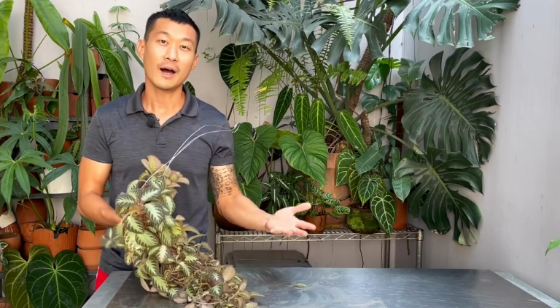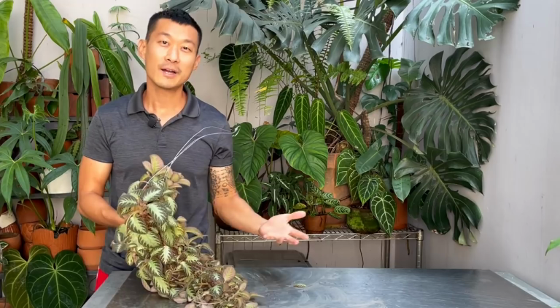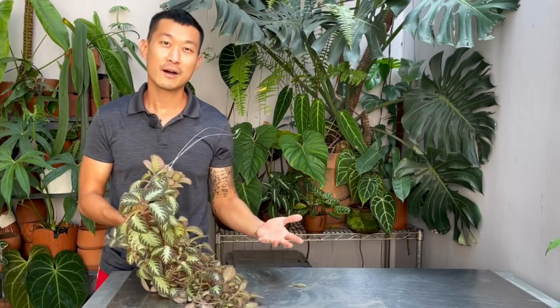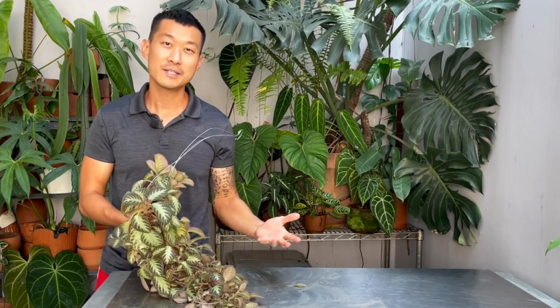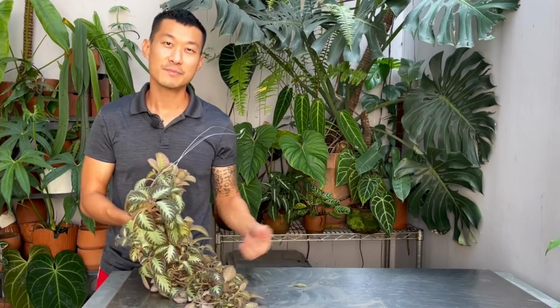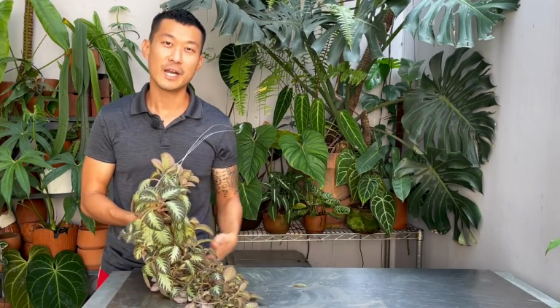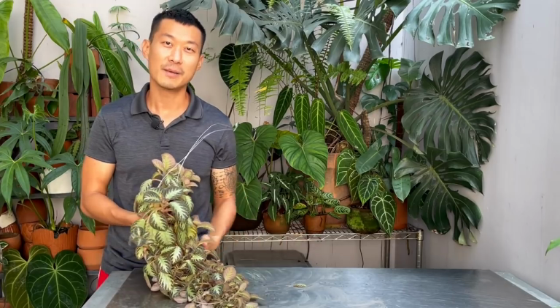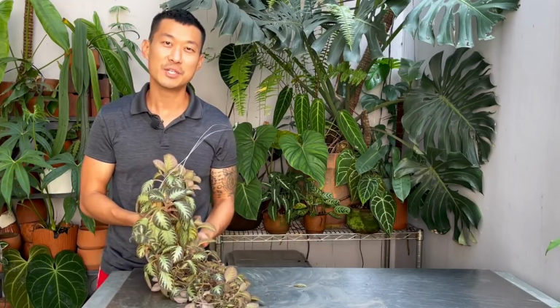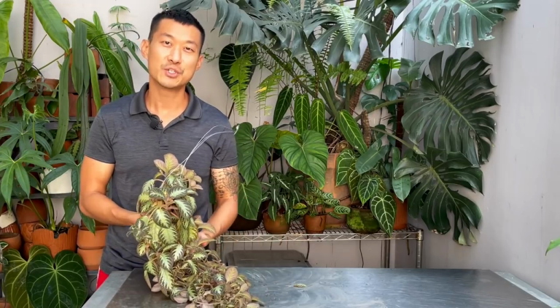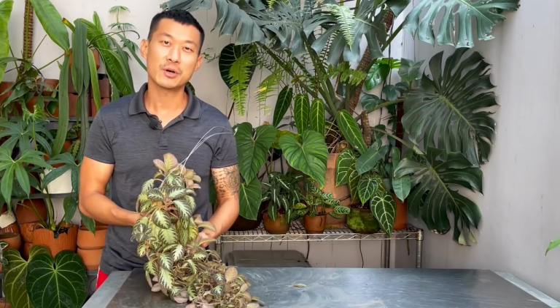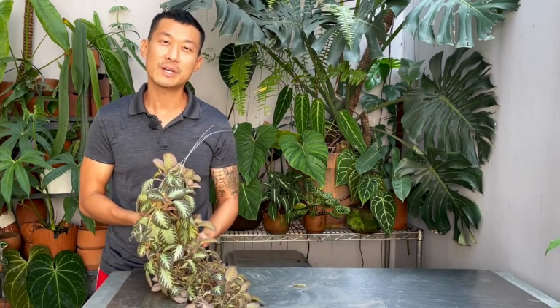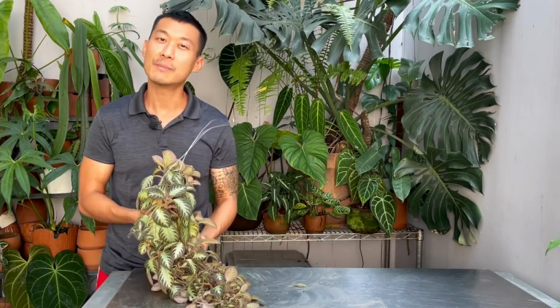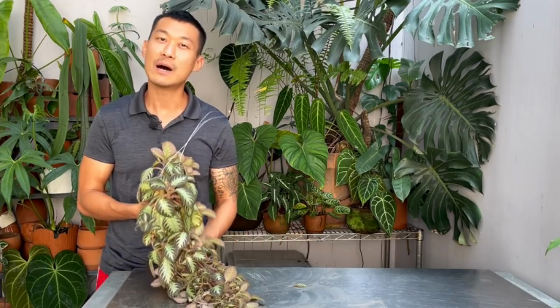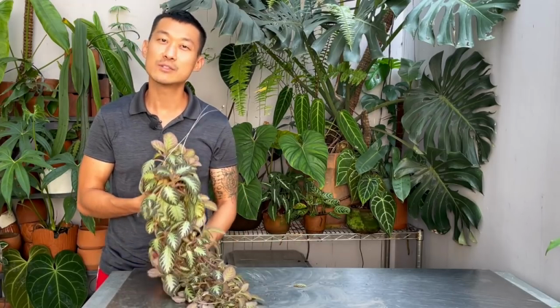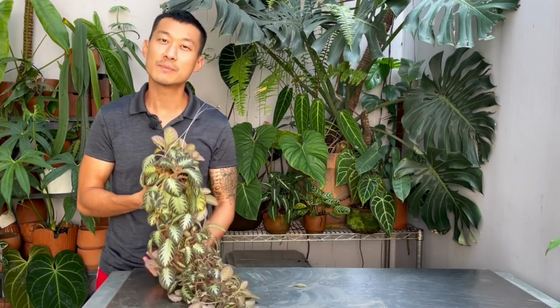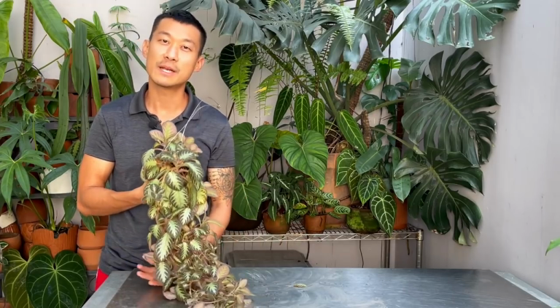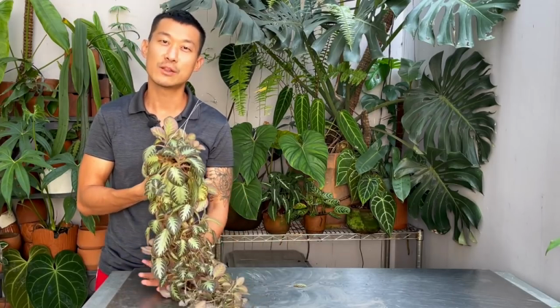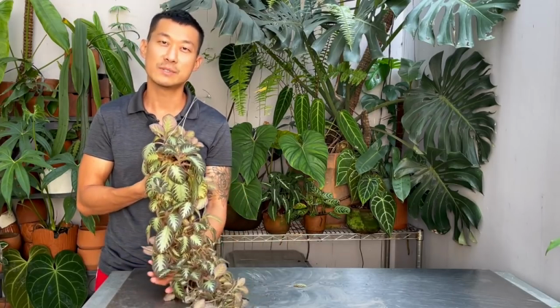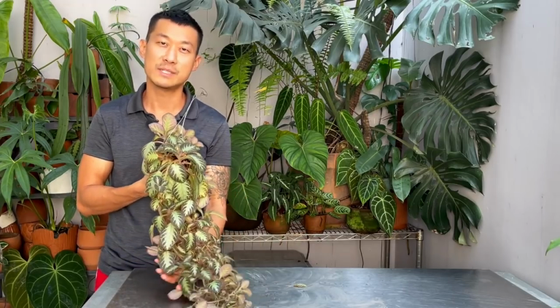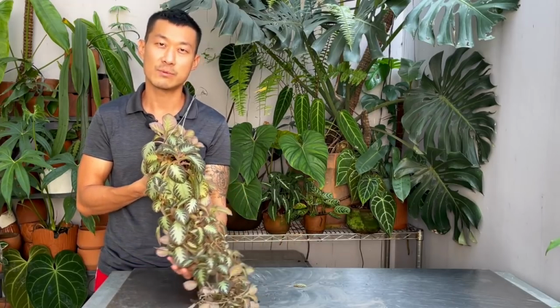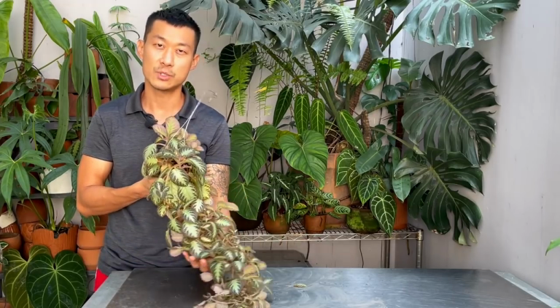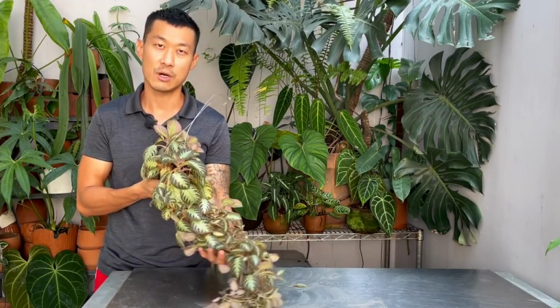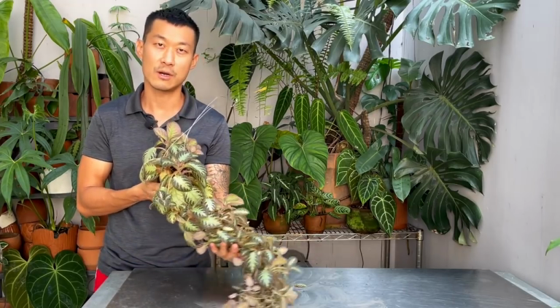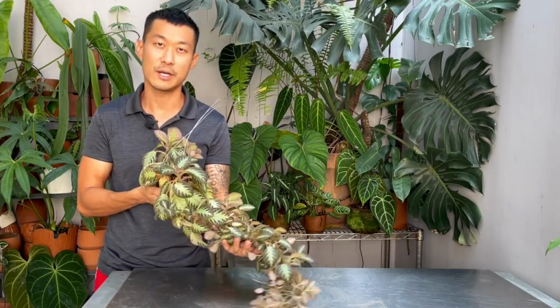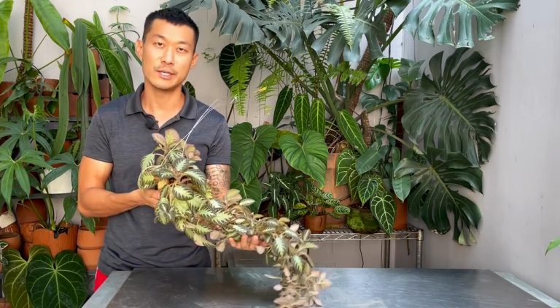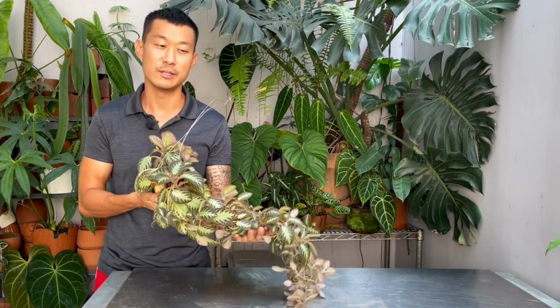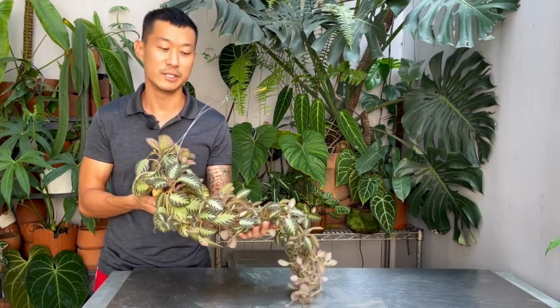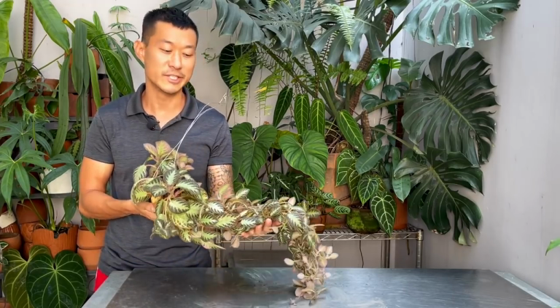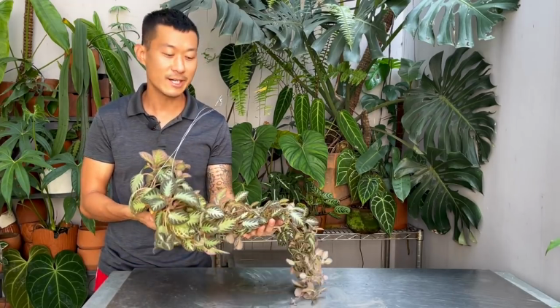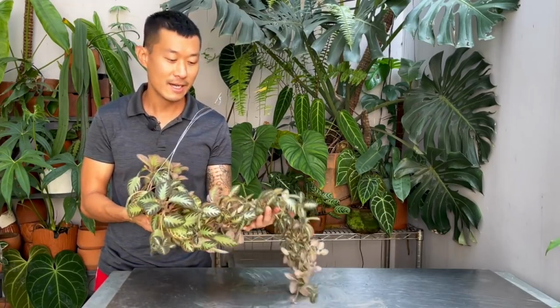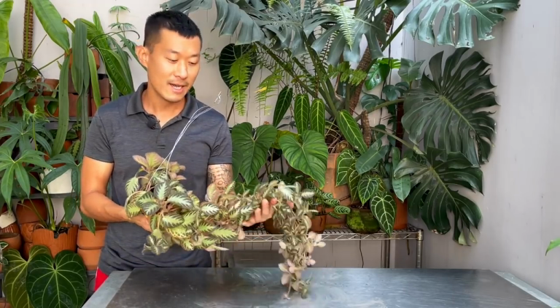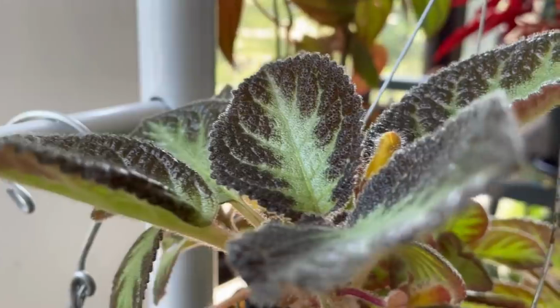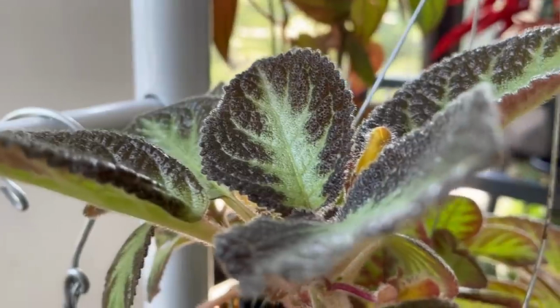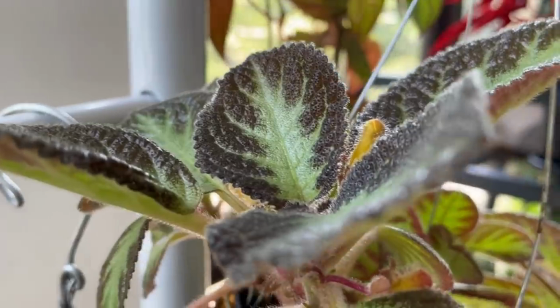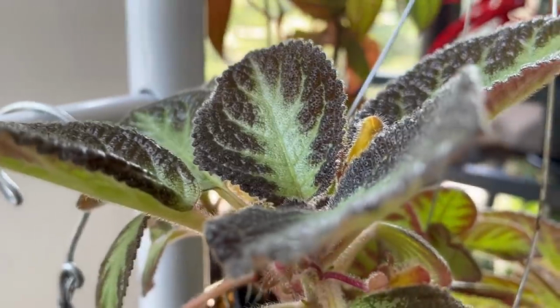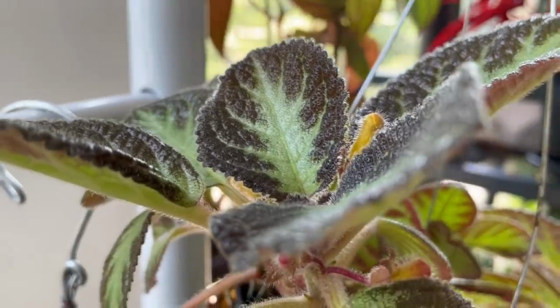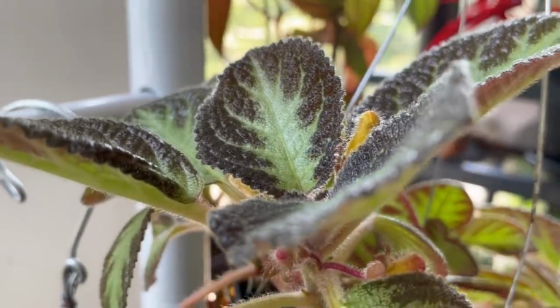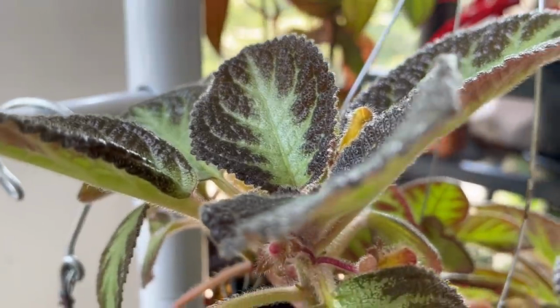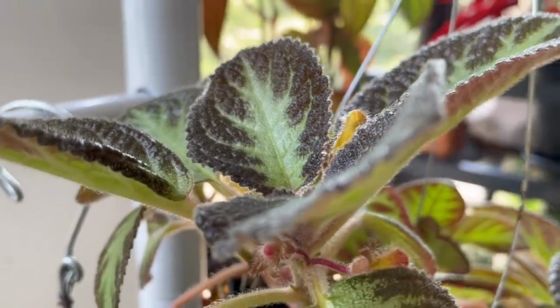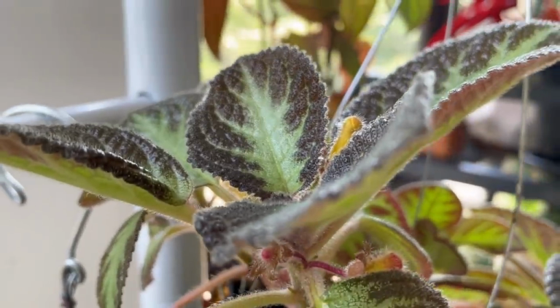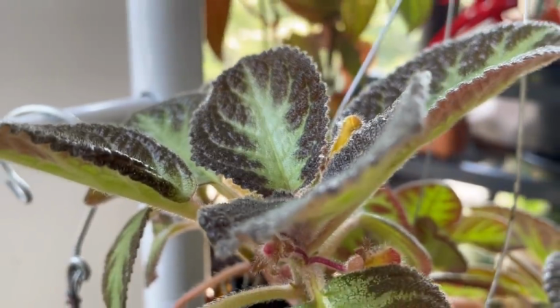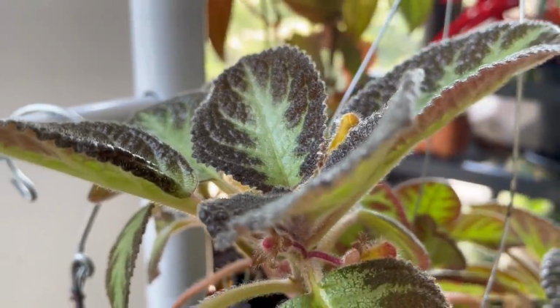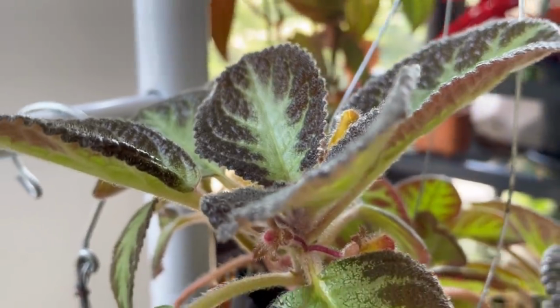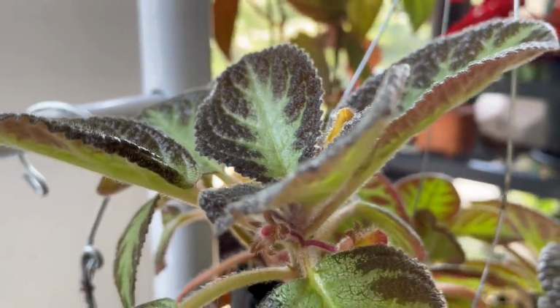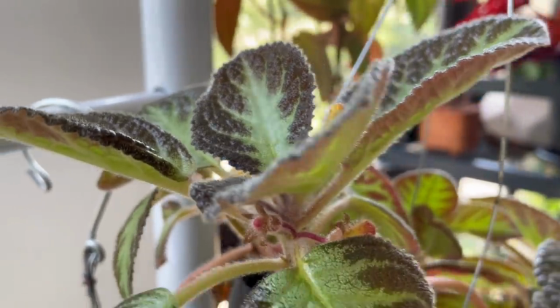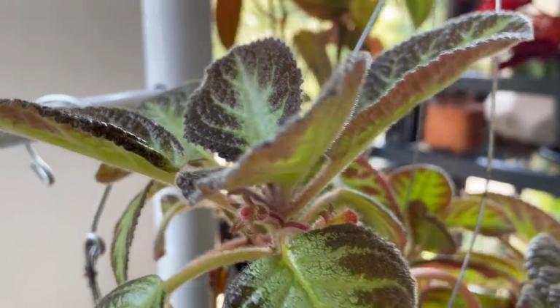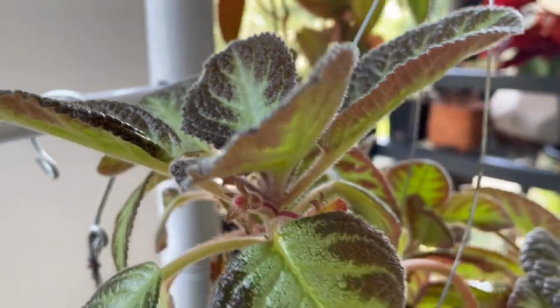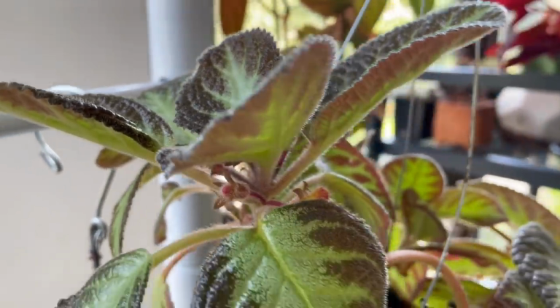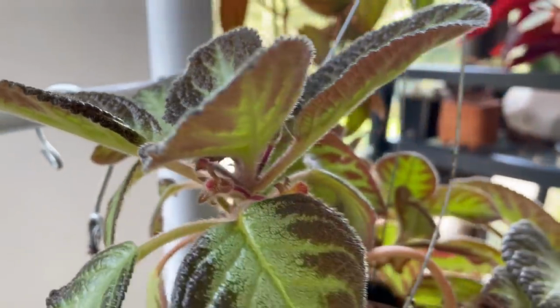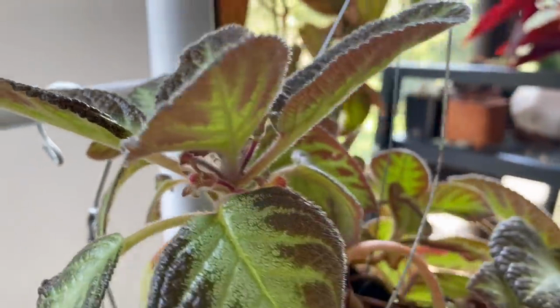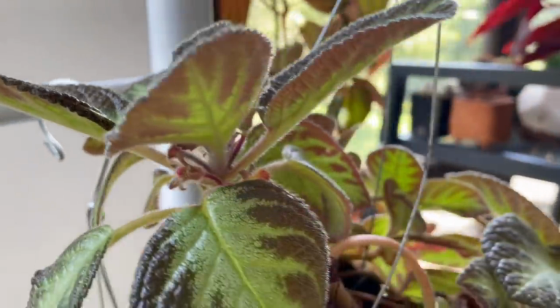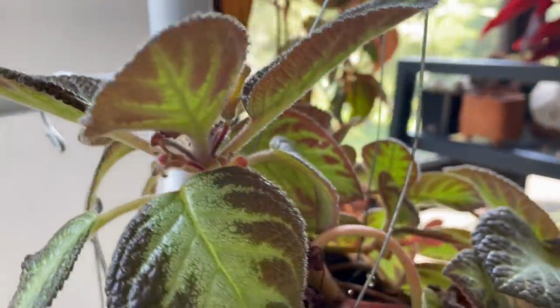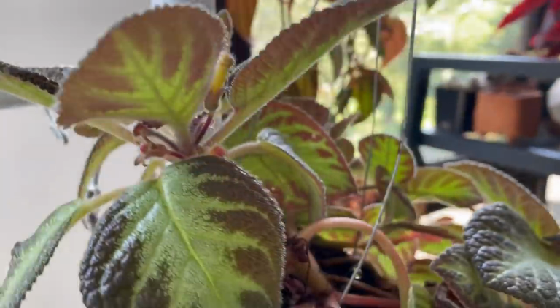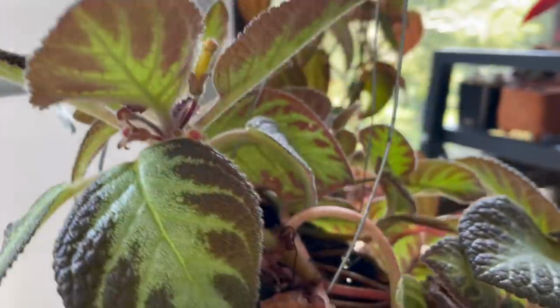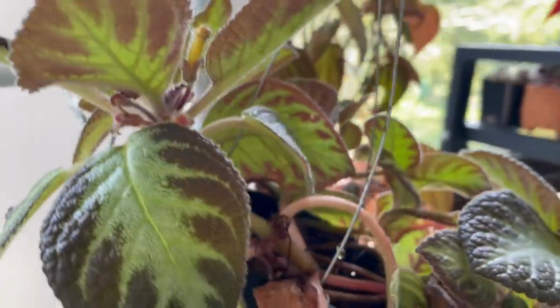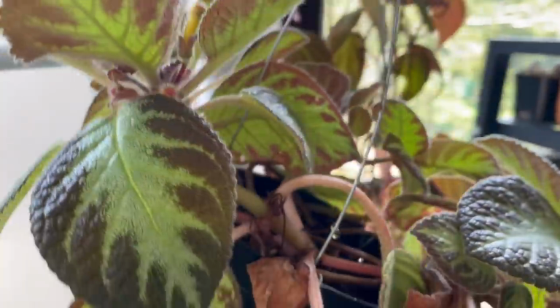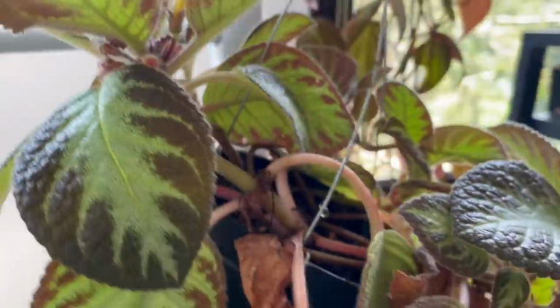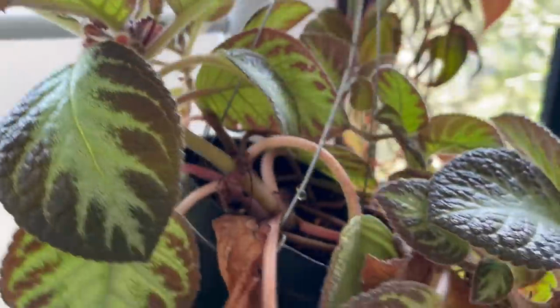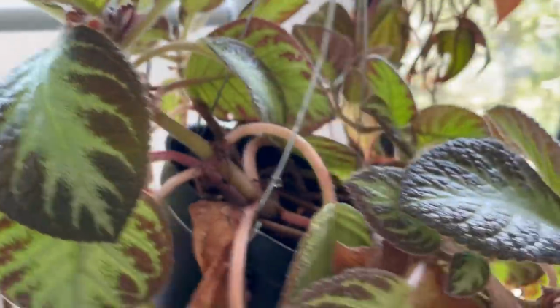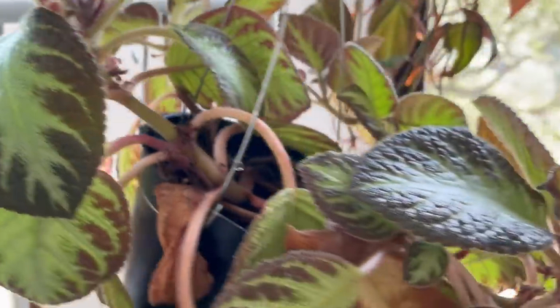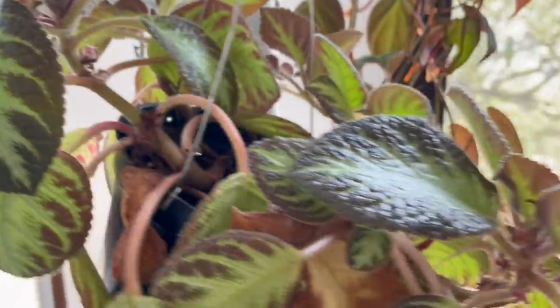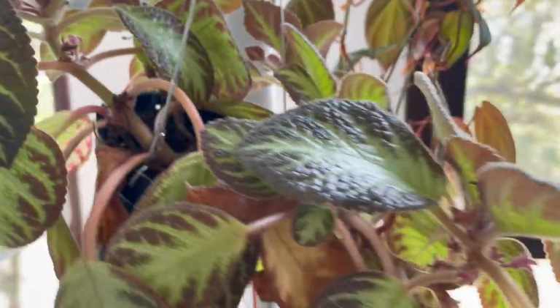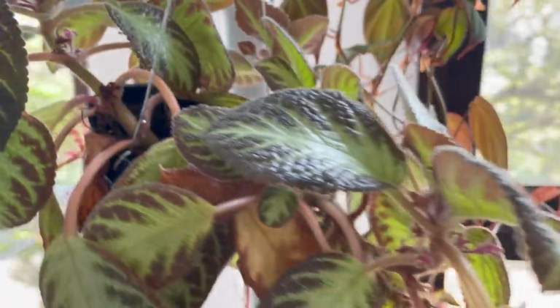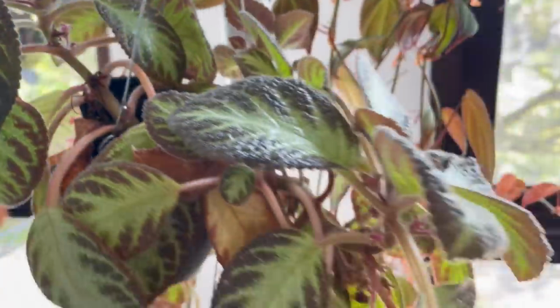Hi guys, my name is Sean. I'm a house plant enthusiast from Jakarta, Indonesia. In today's video, I'm going to be sharing with you the care and propagation of the epischia.